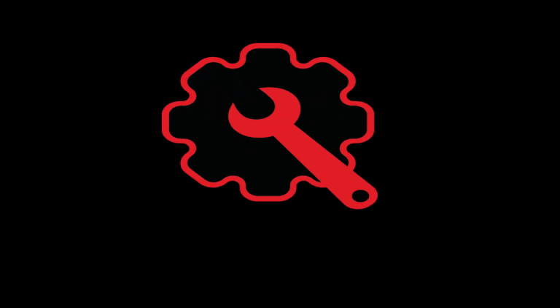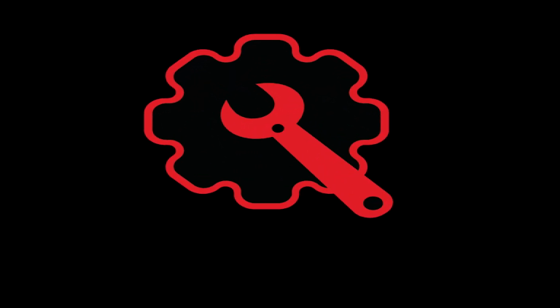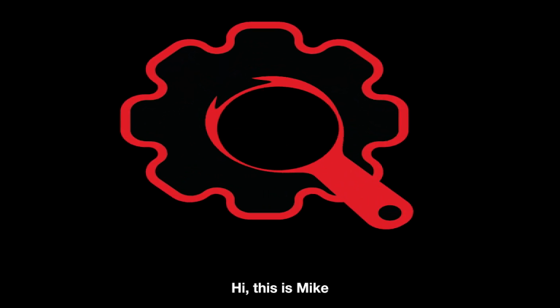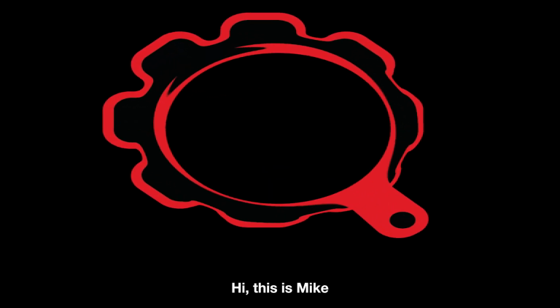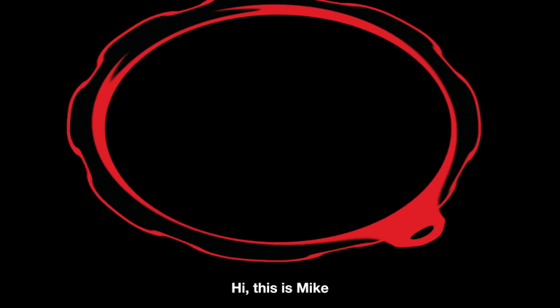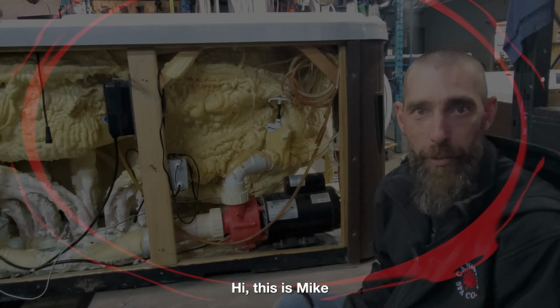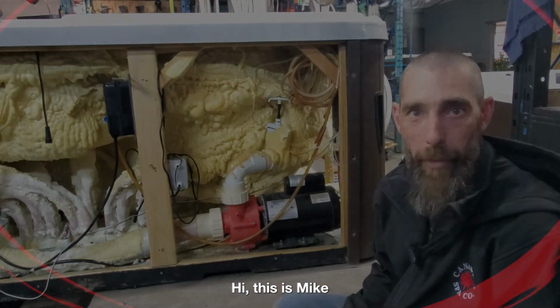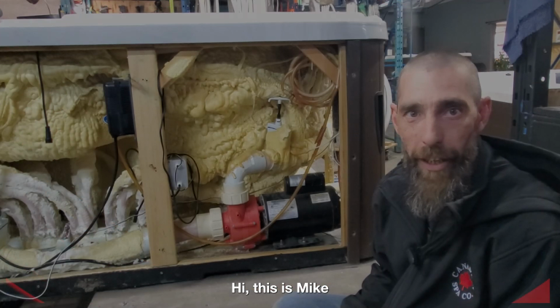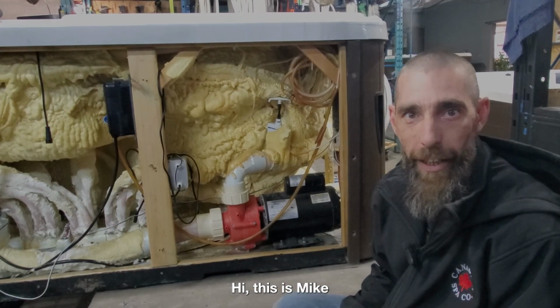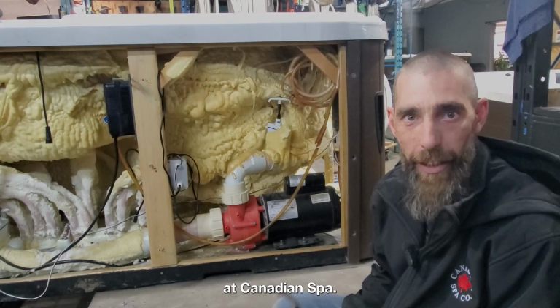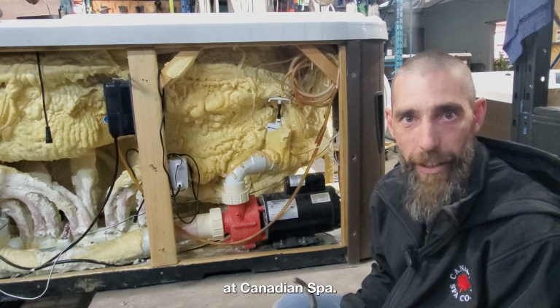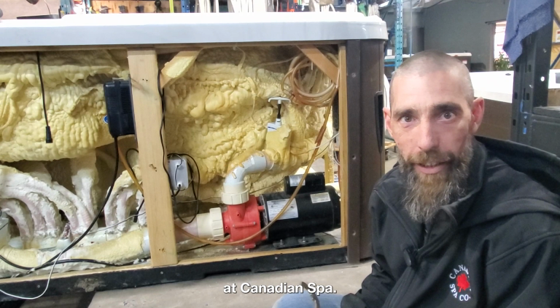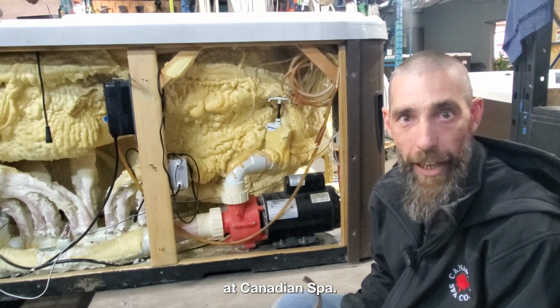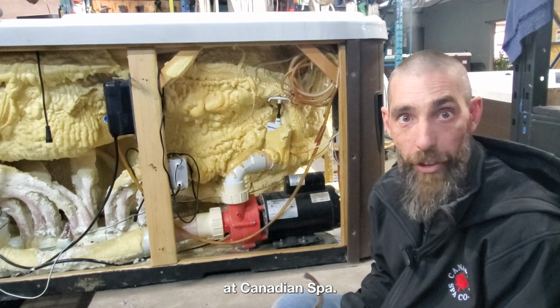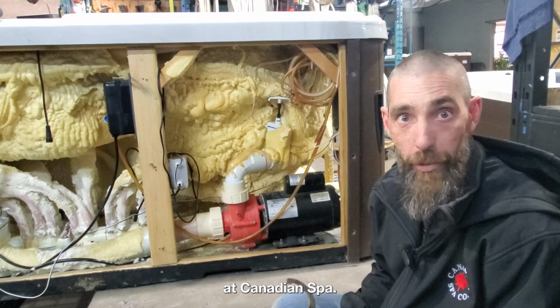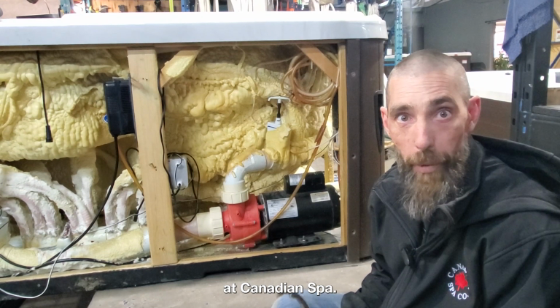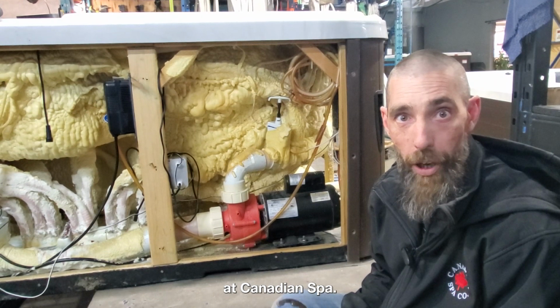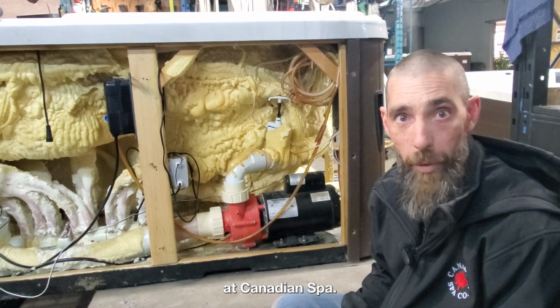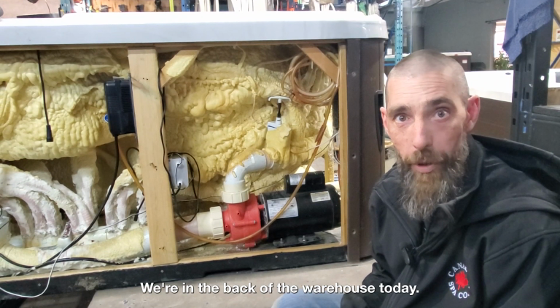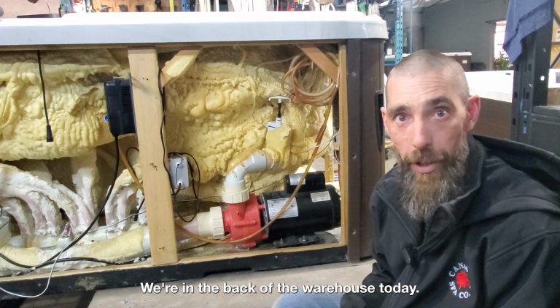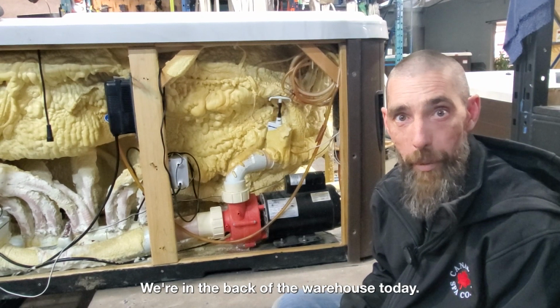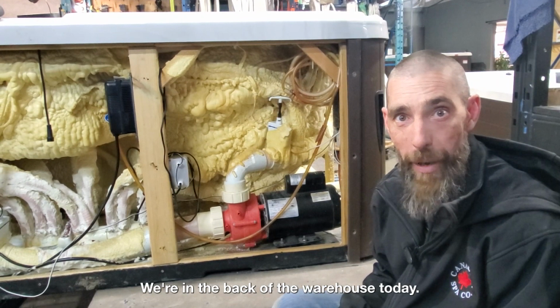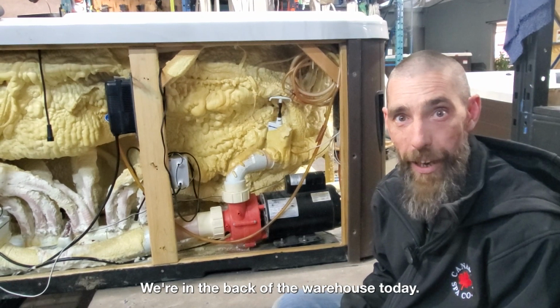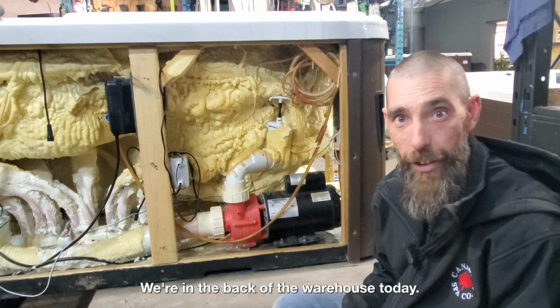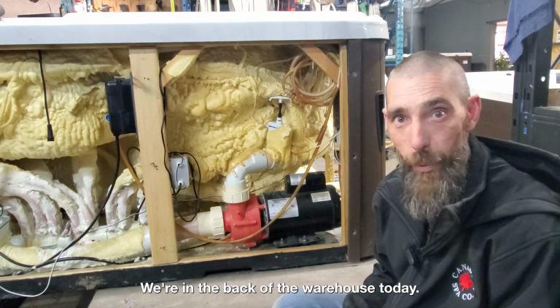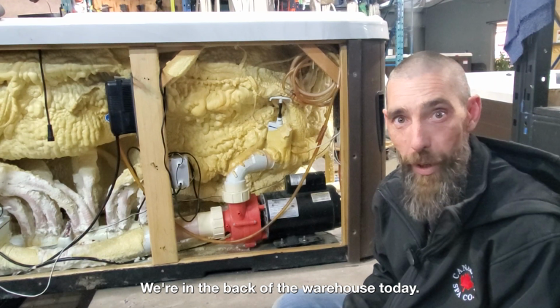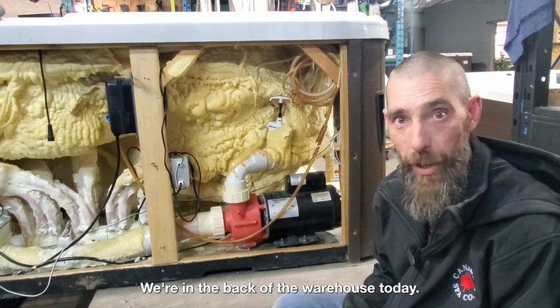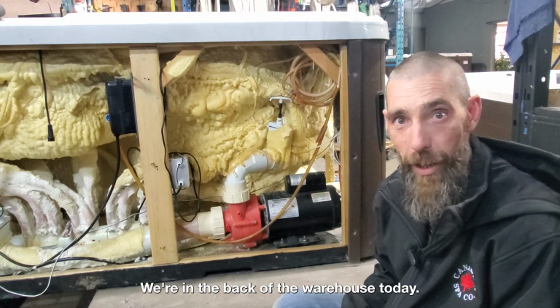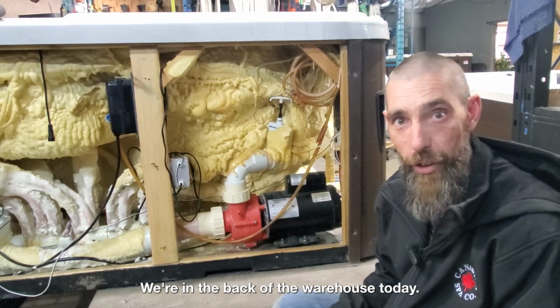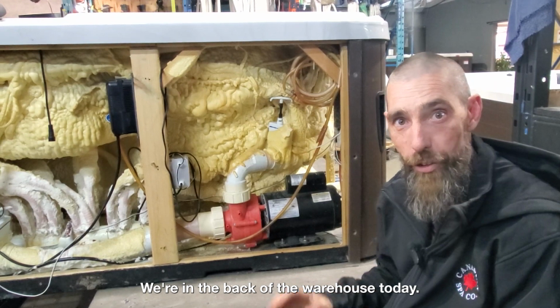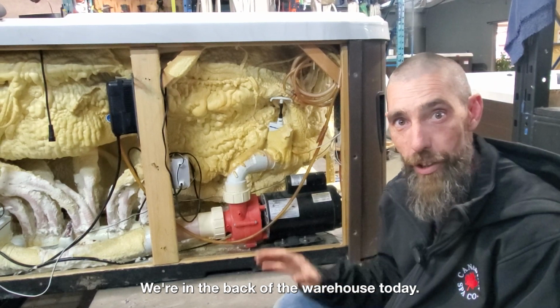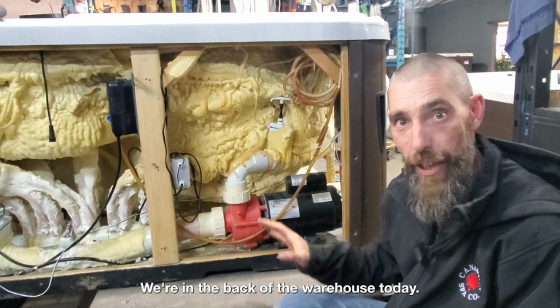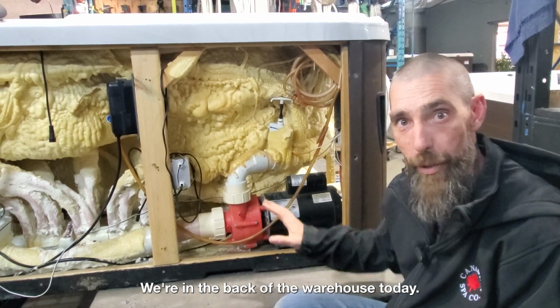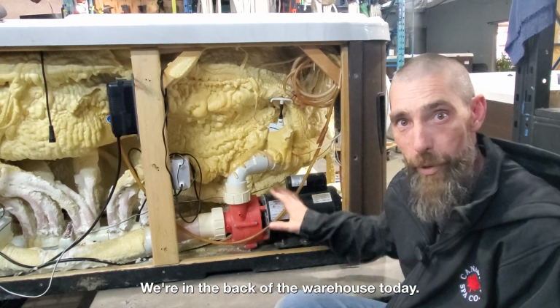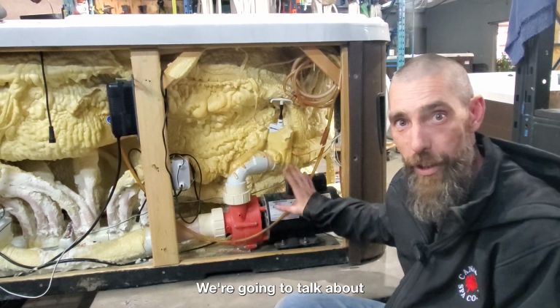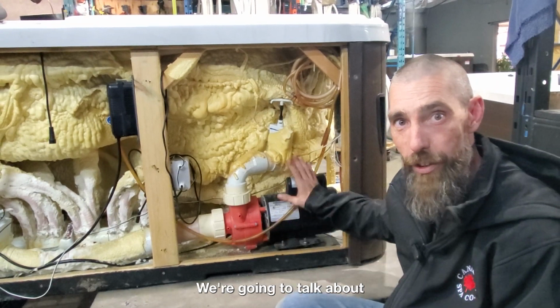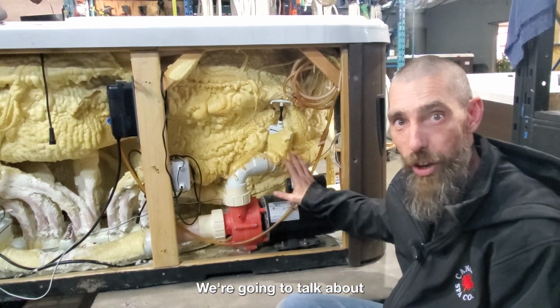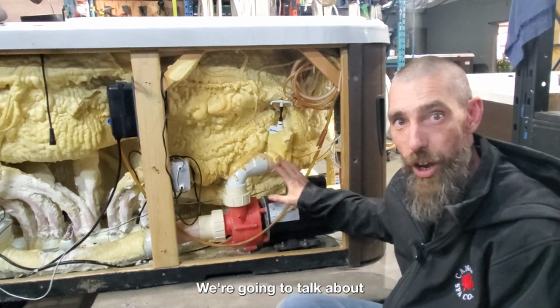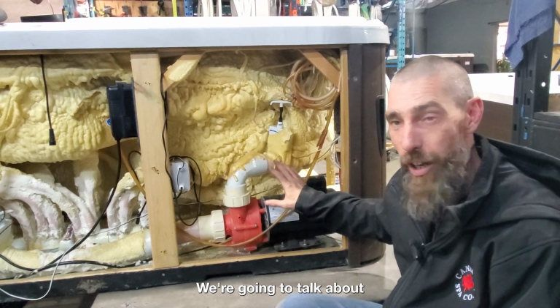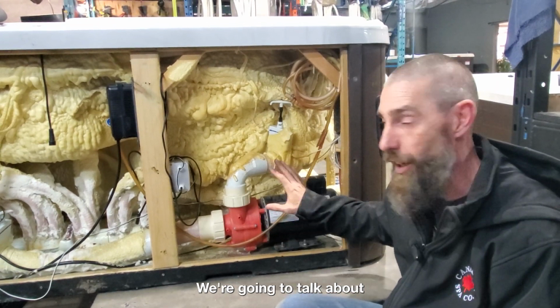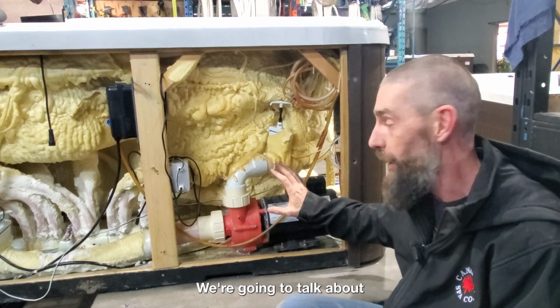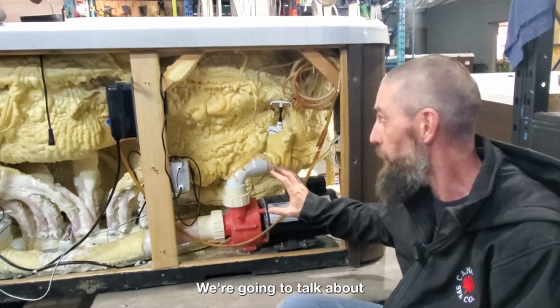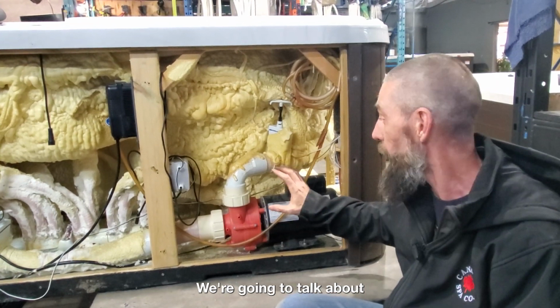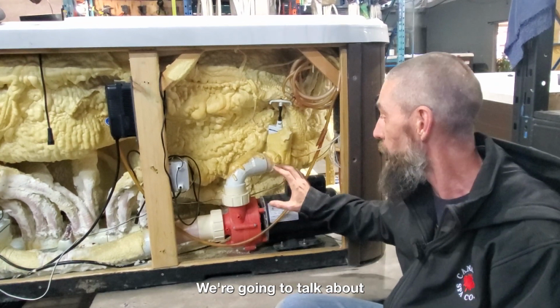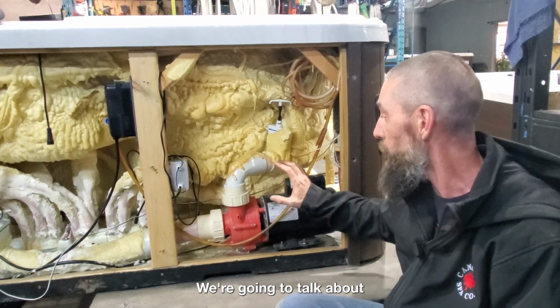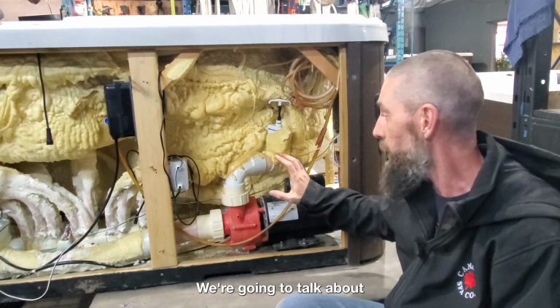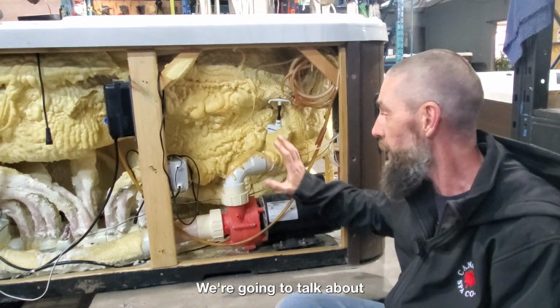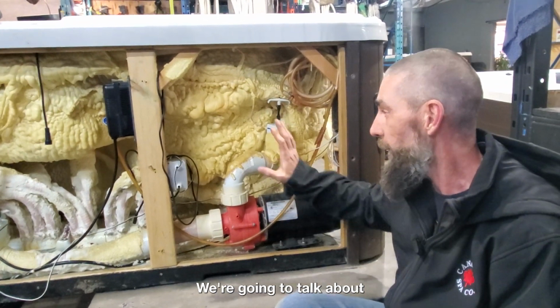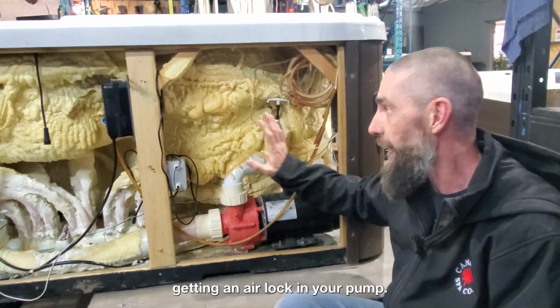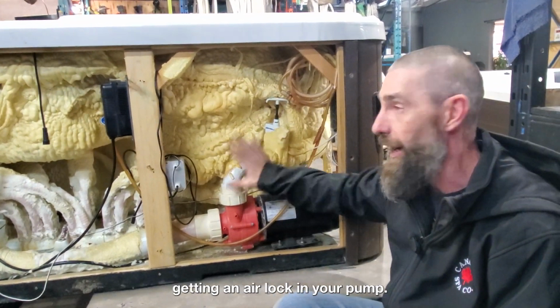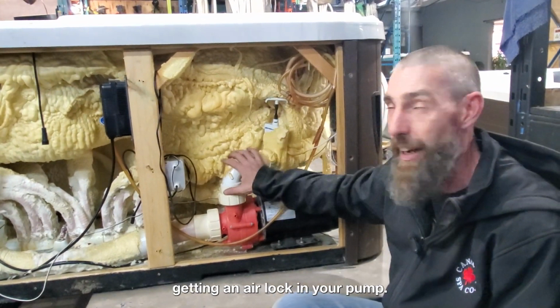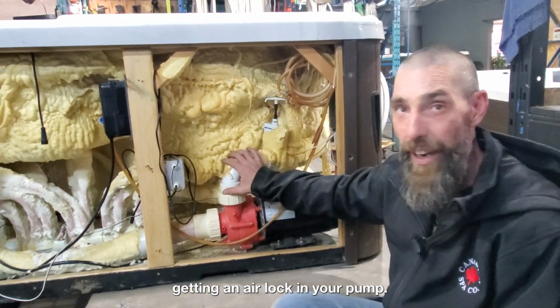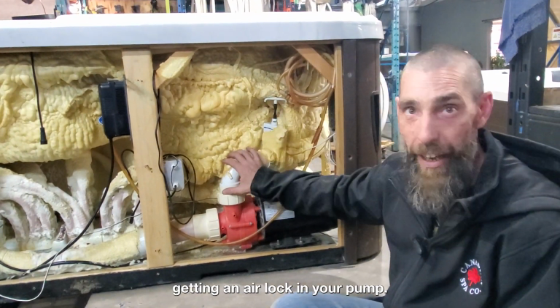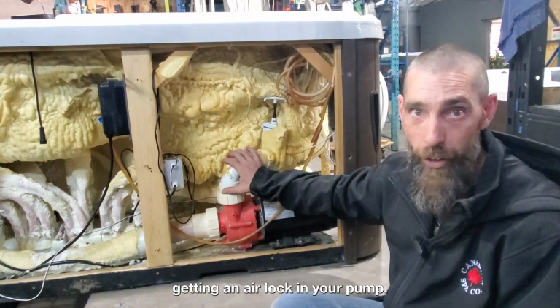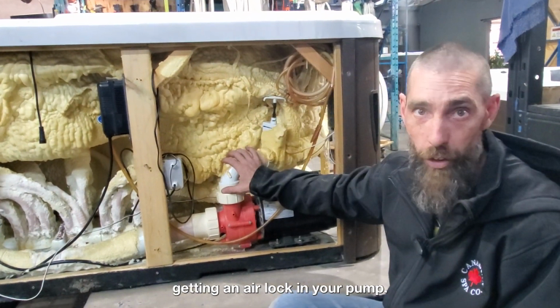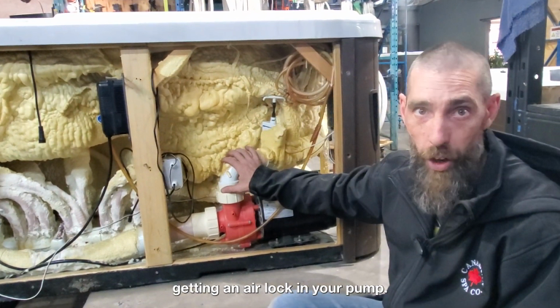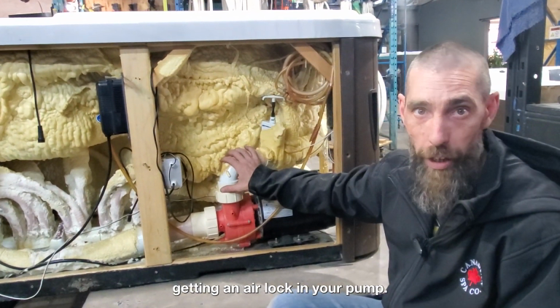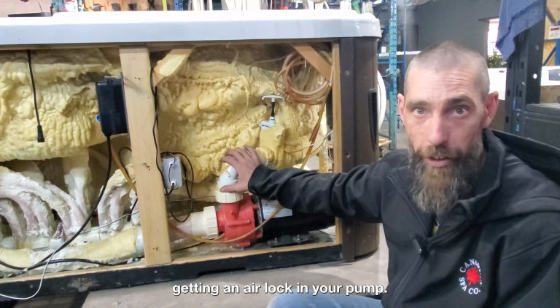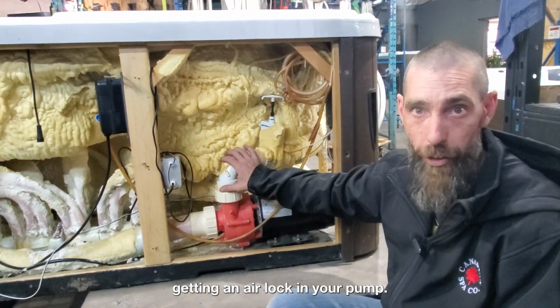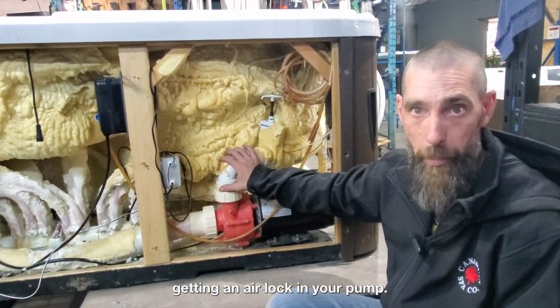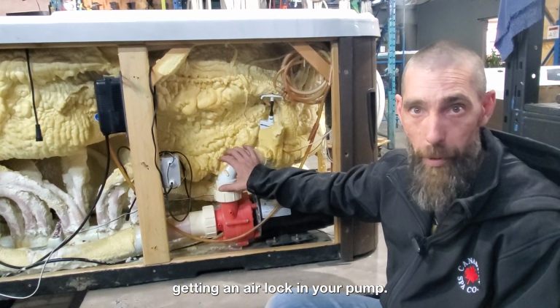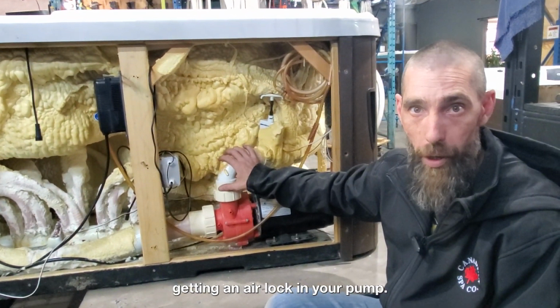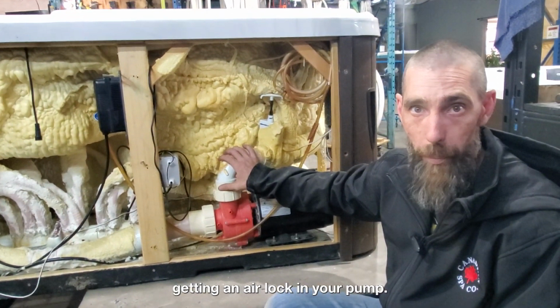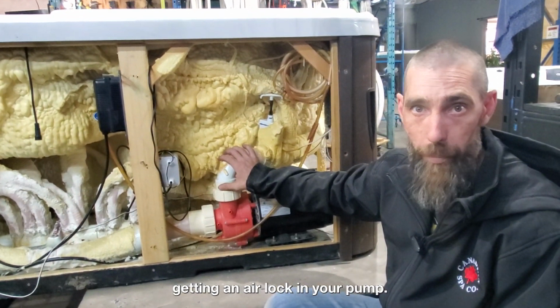Hi, this is Mike at Canadian Spa. We're in the back of the warehouse today. We're going to talk about getting an airlock in your pump.